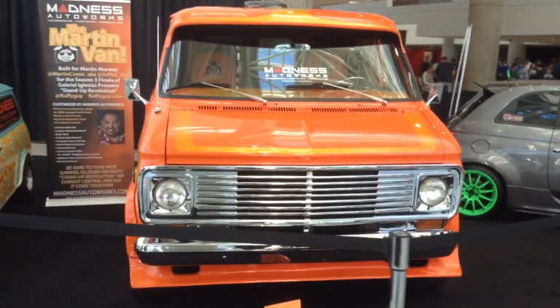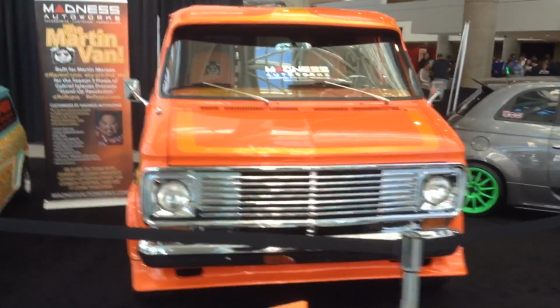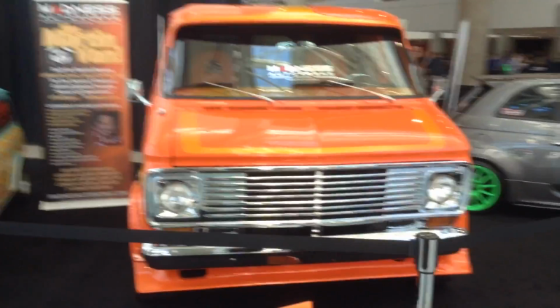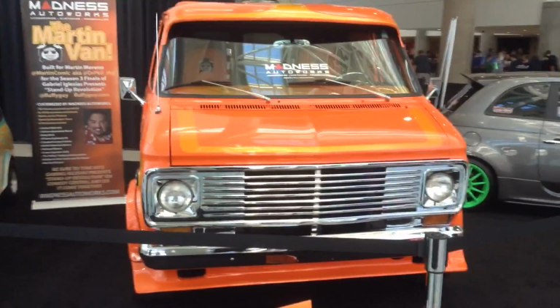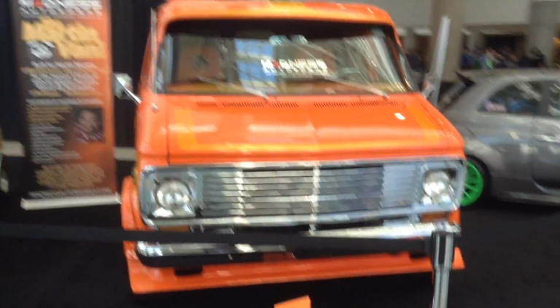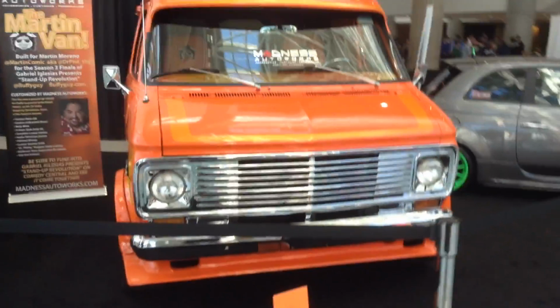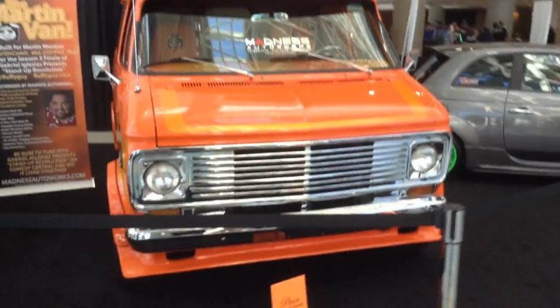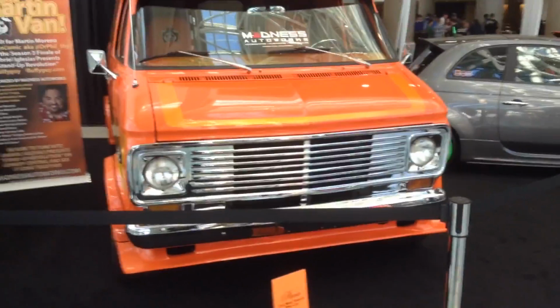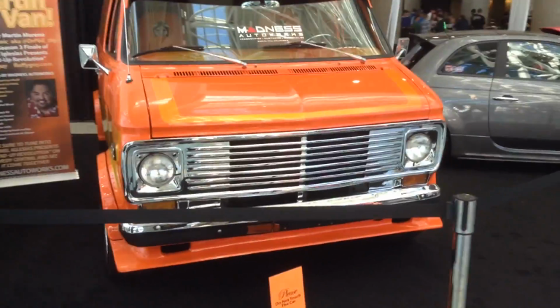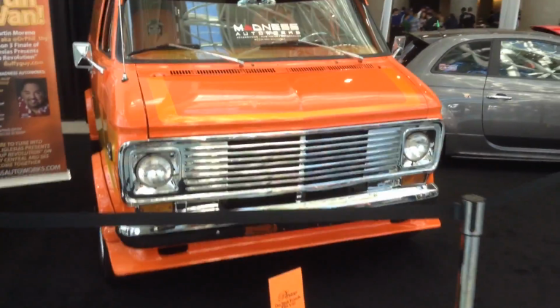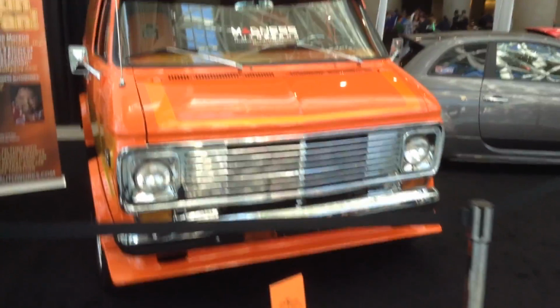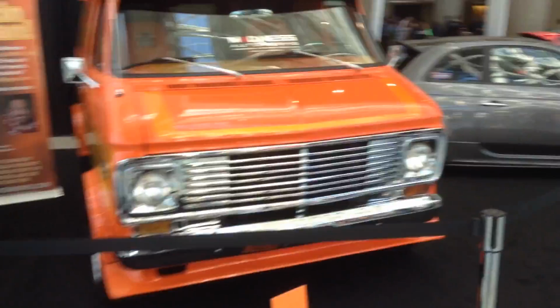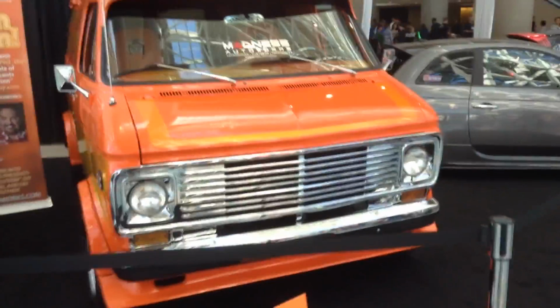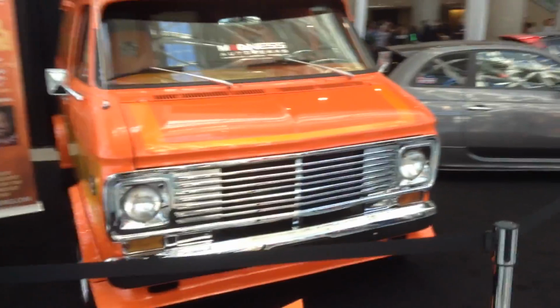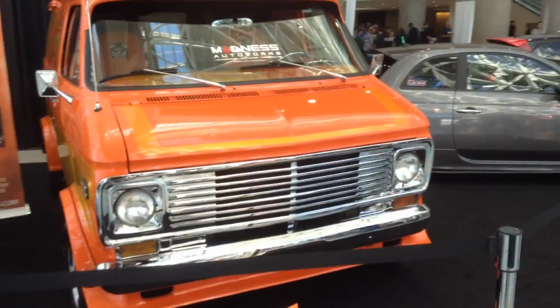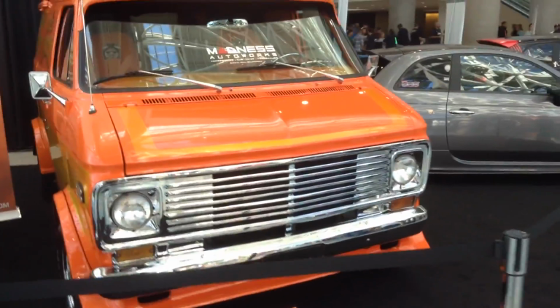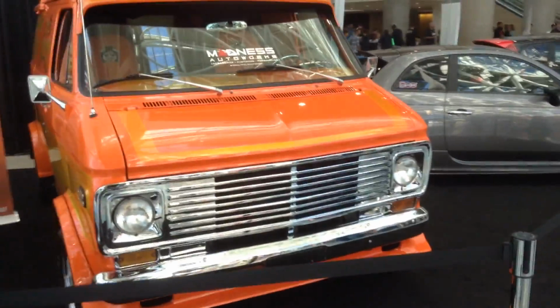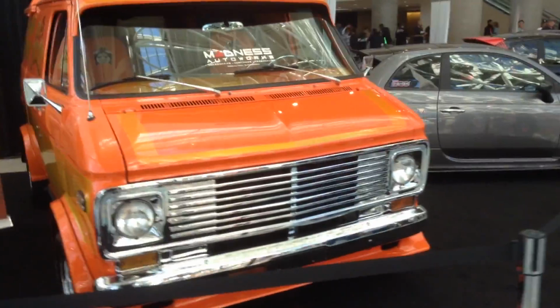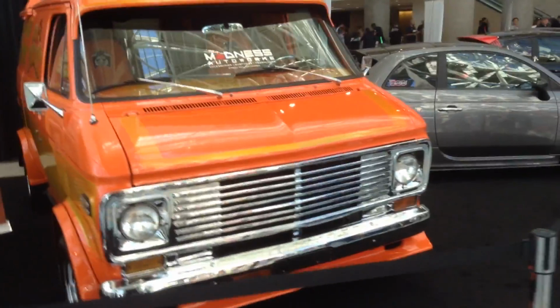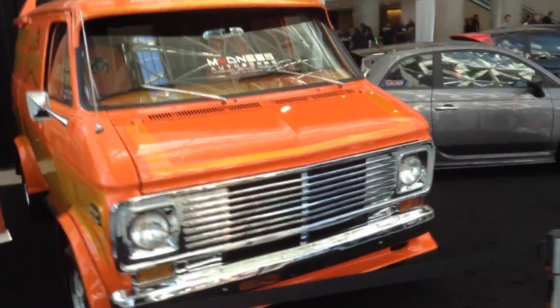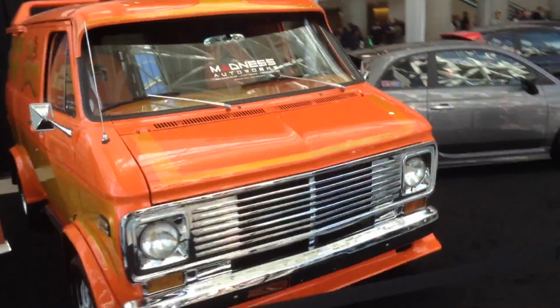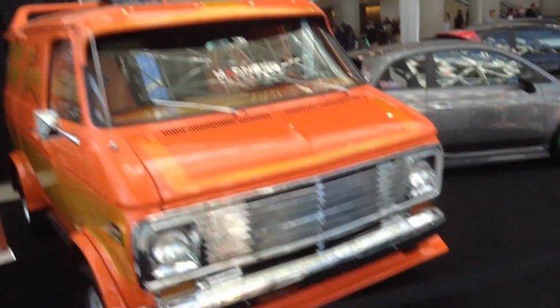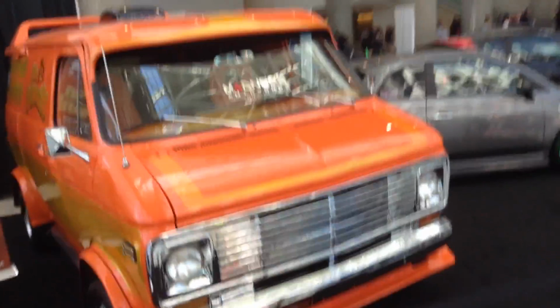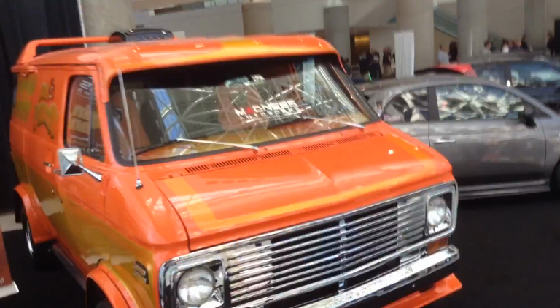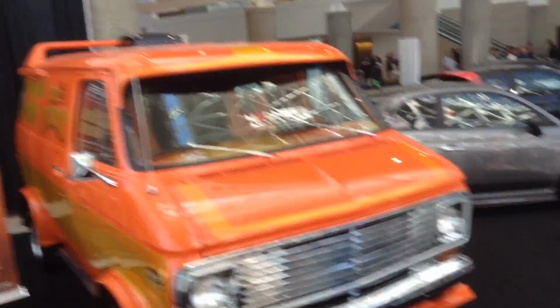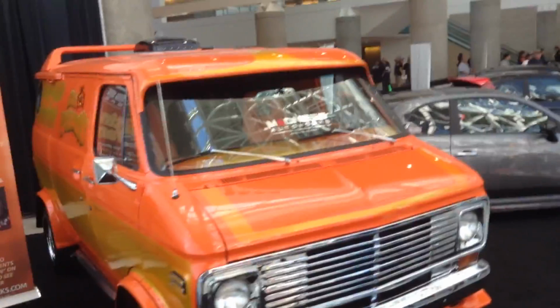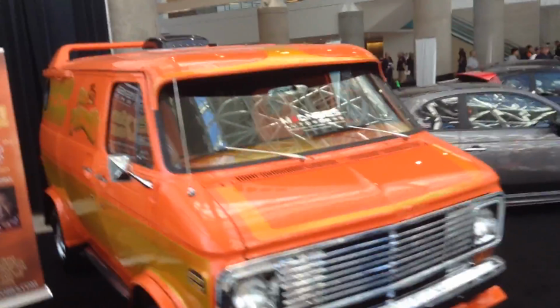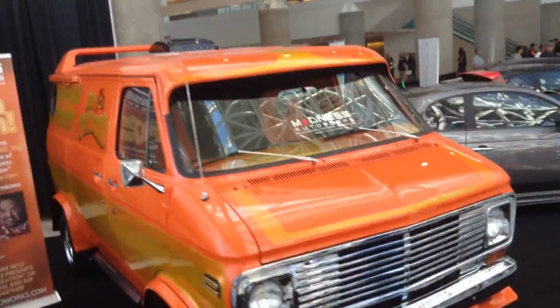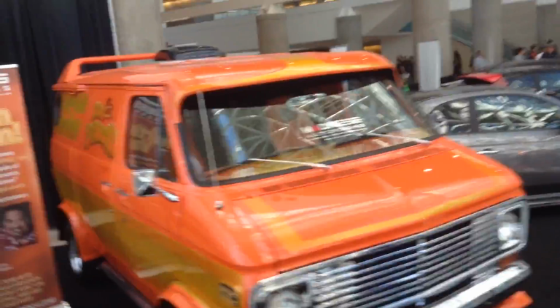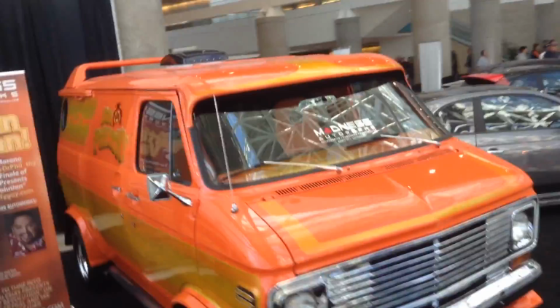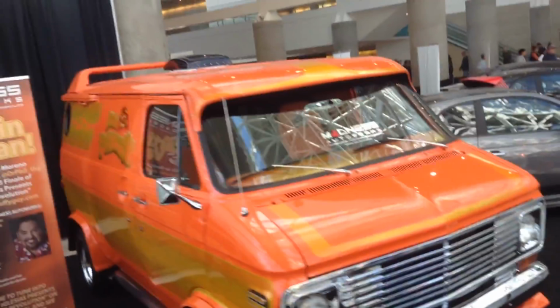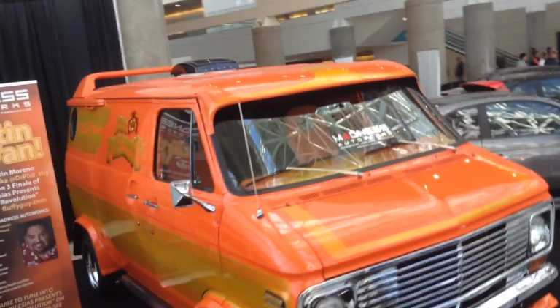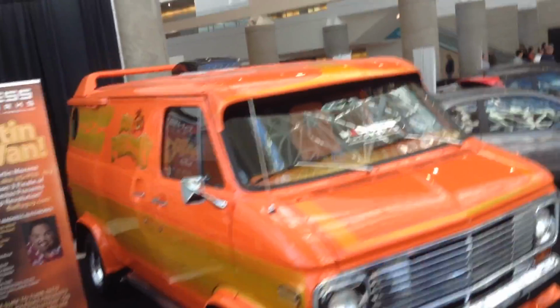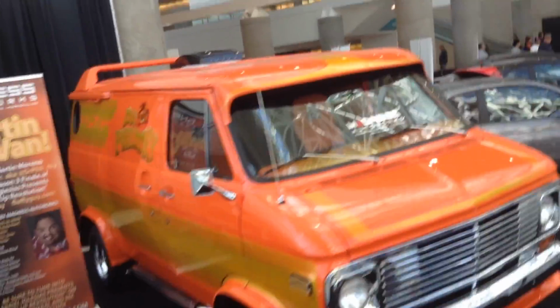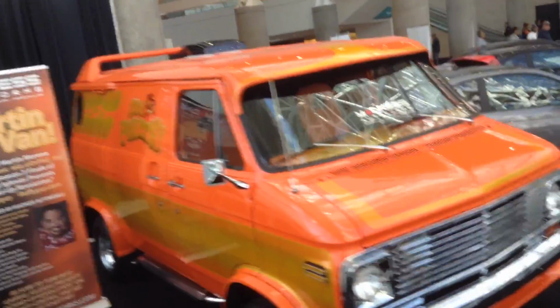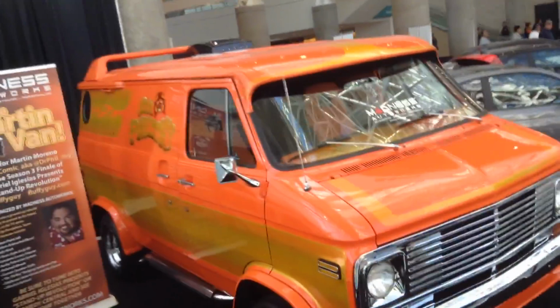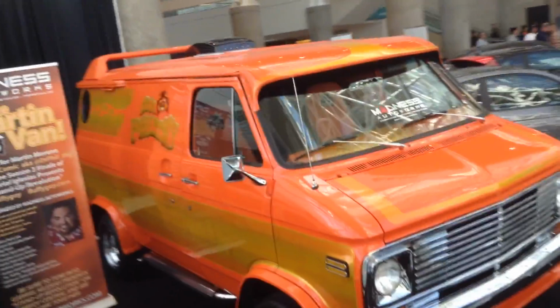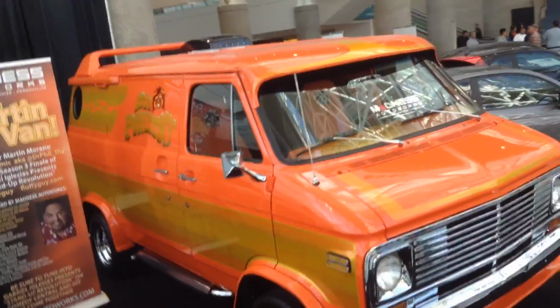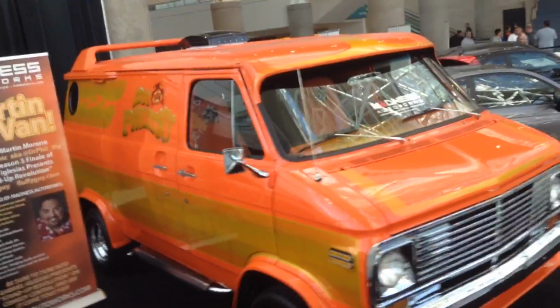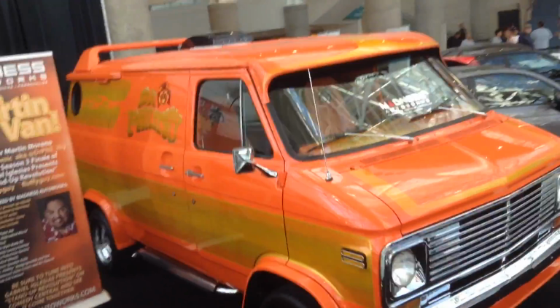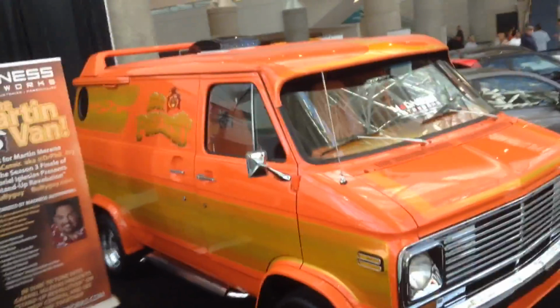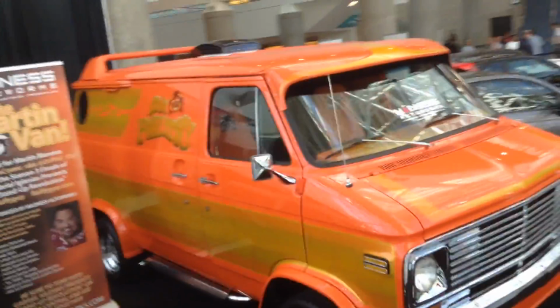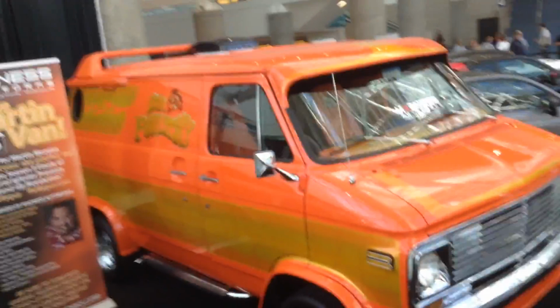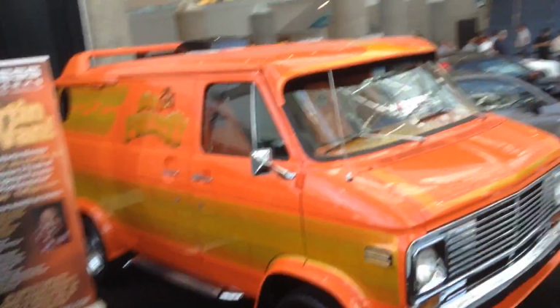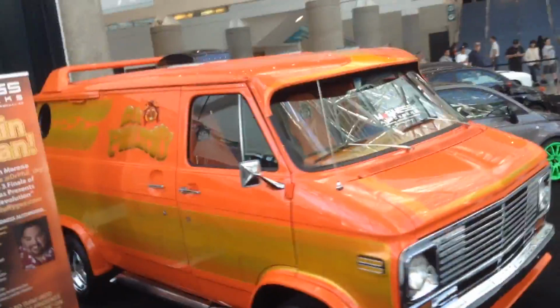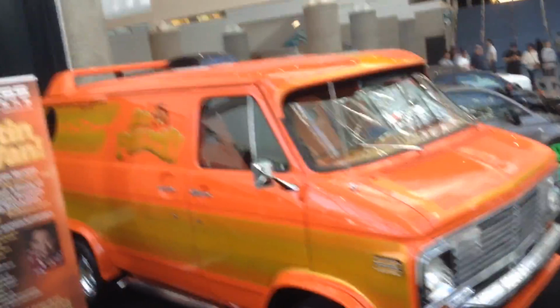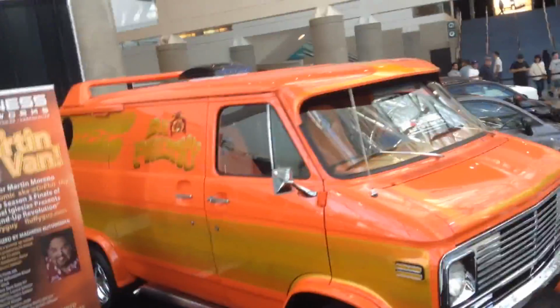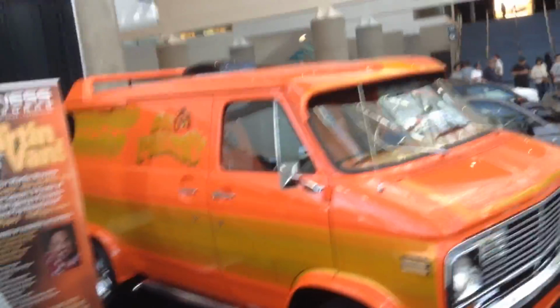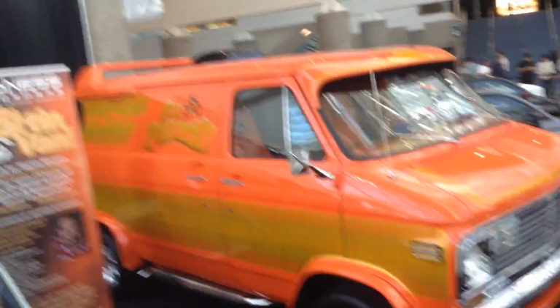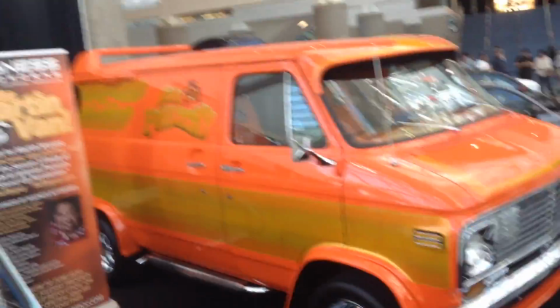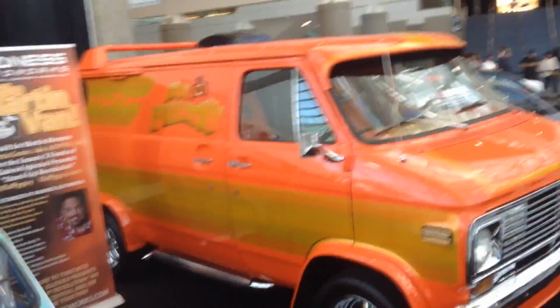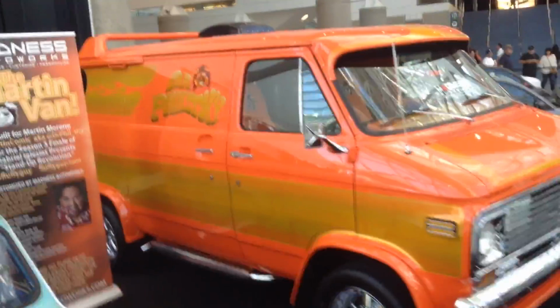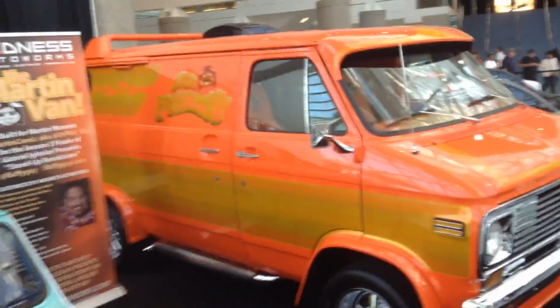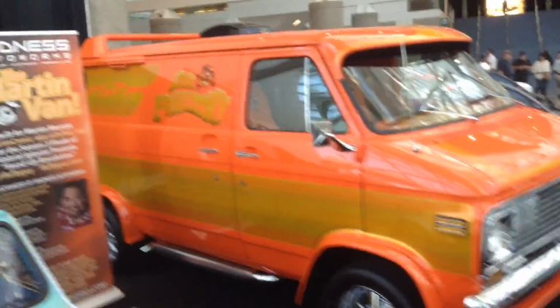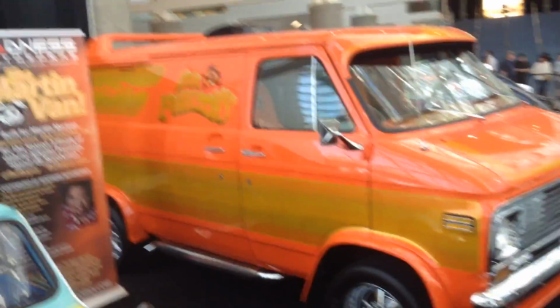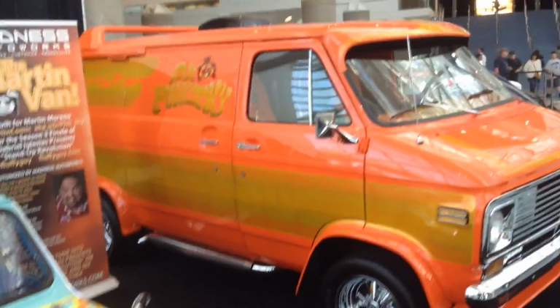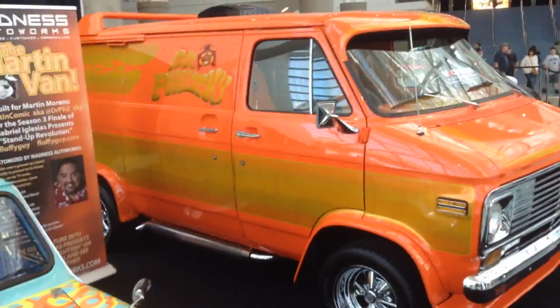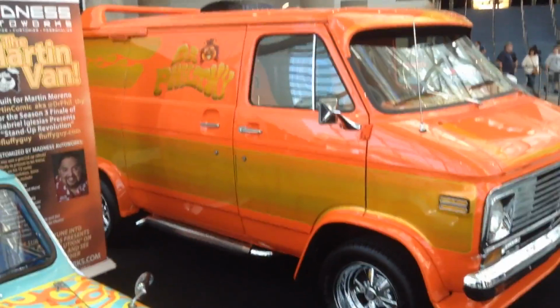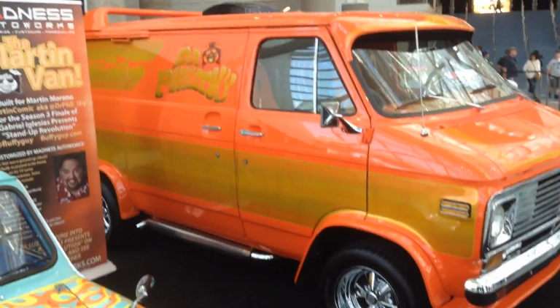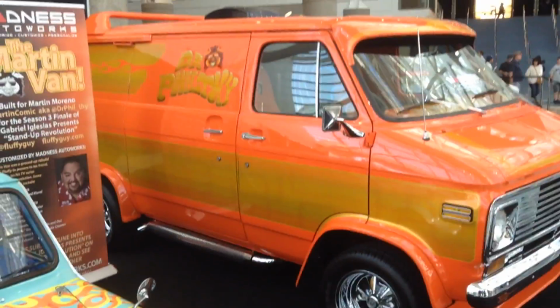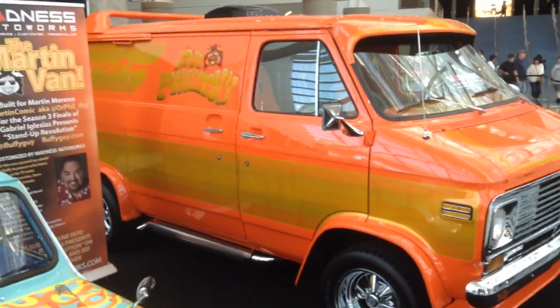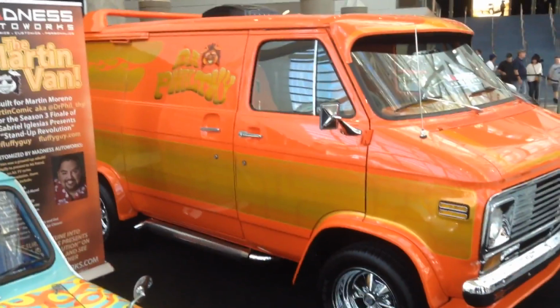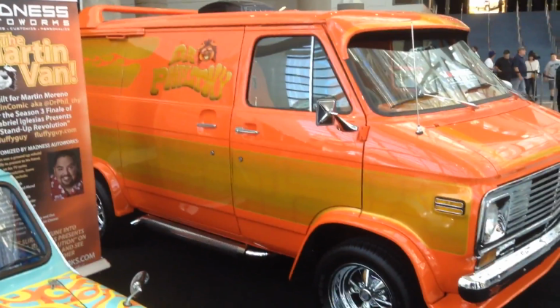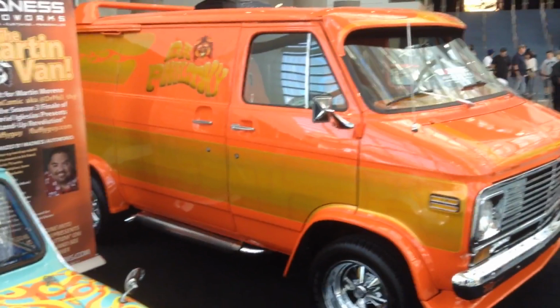This one is actually built for a stand-up comedian who won it on the show as a prize. Enjoy.